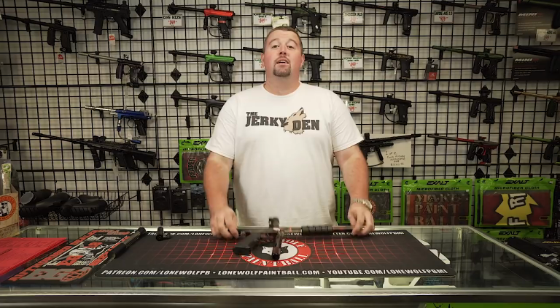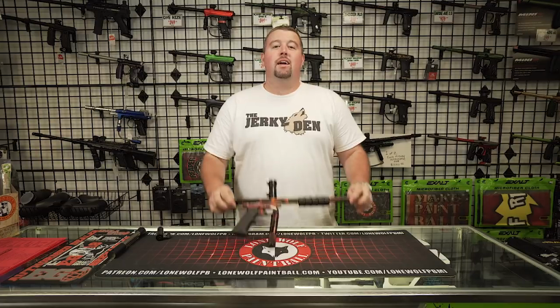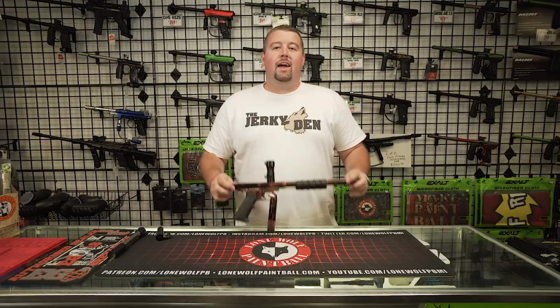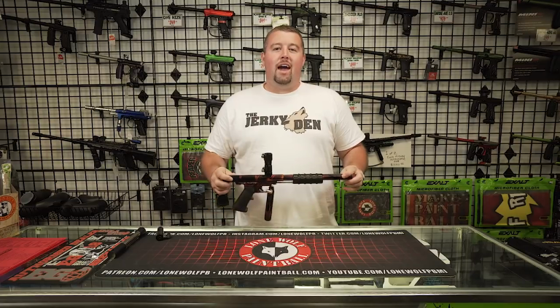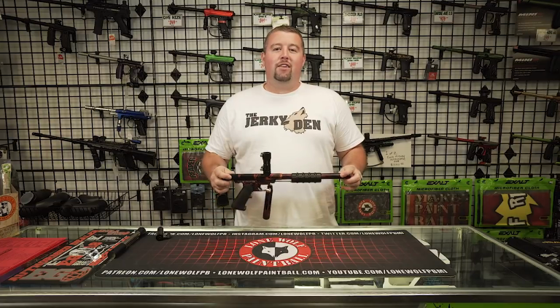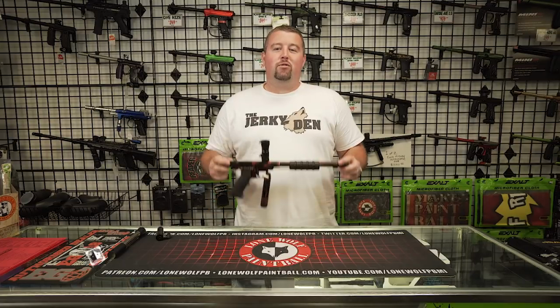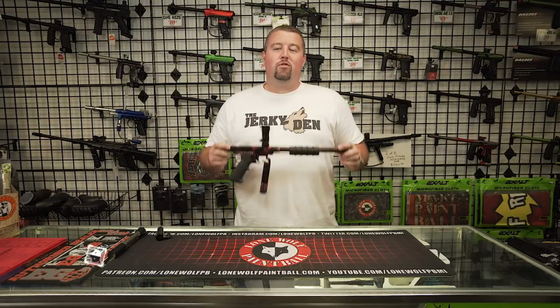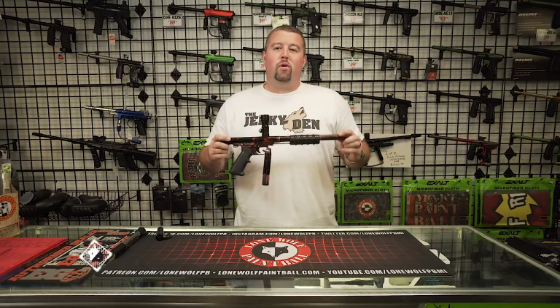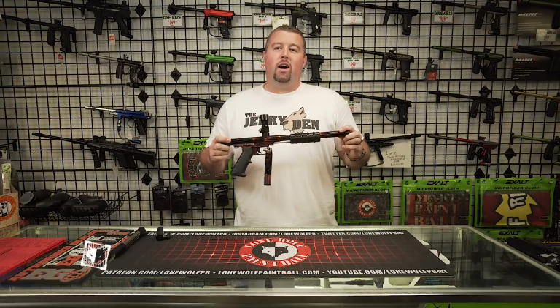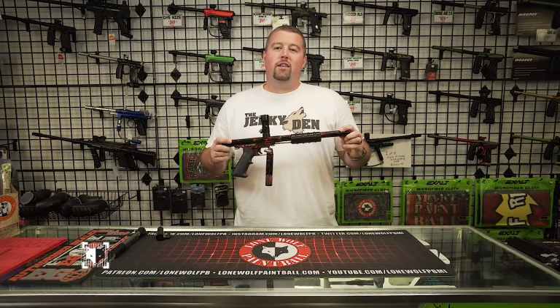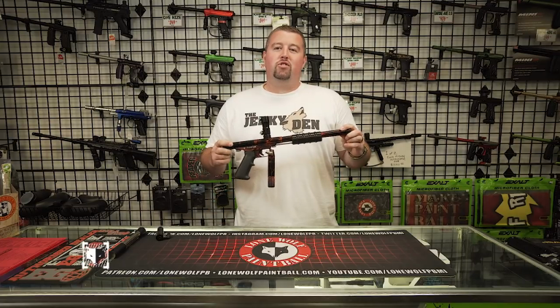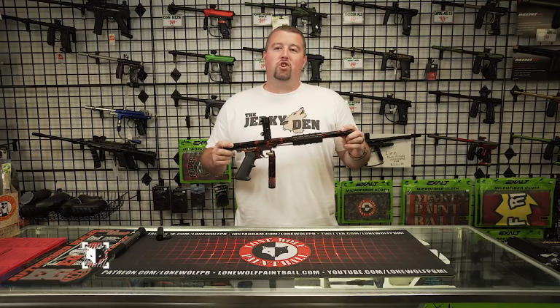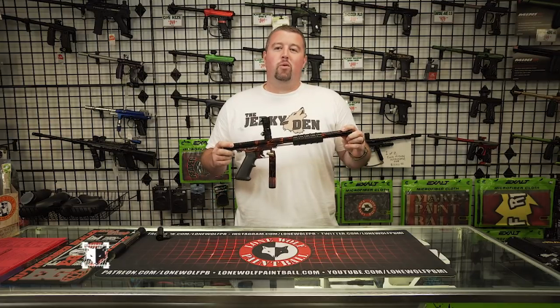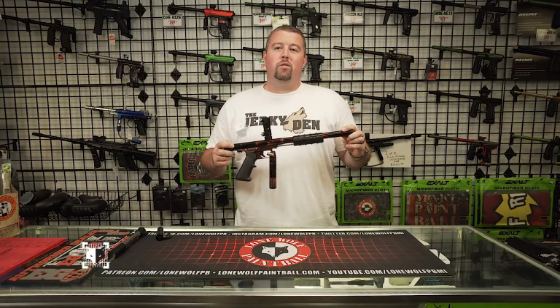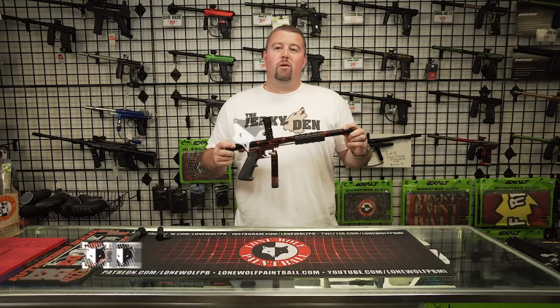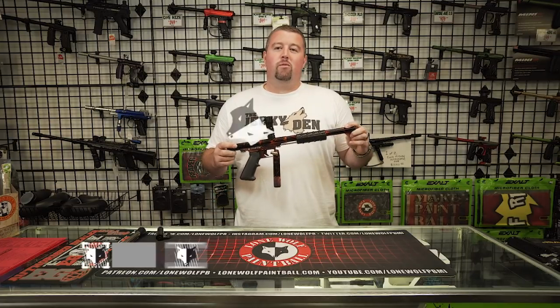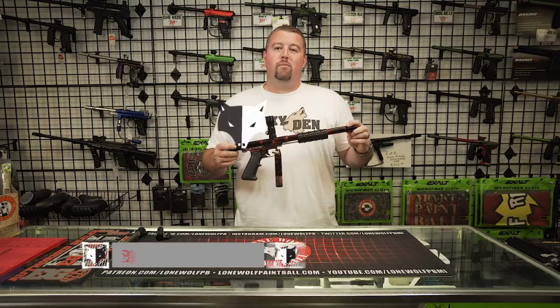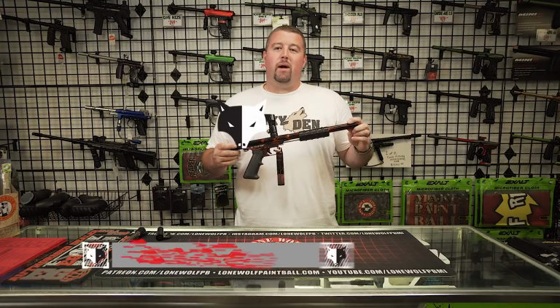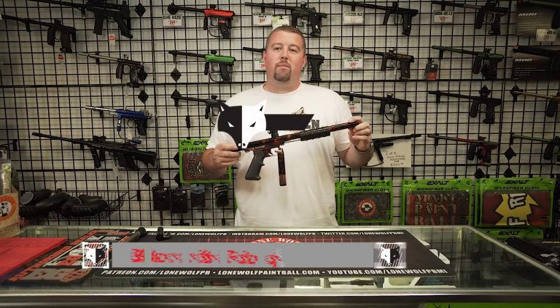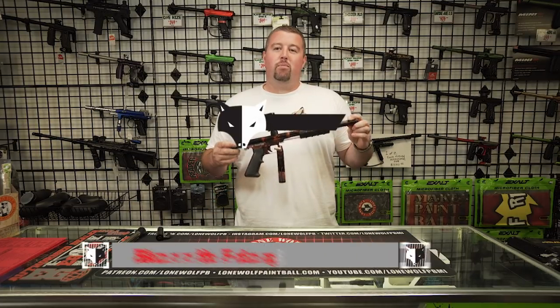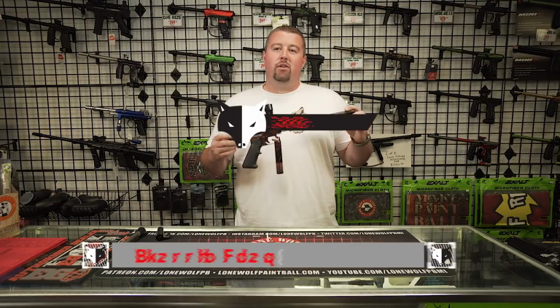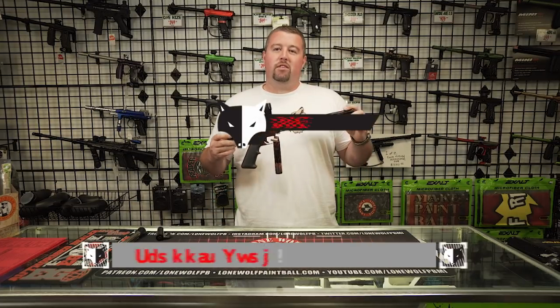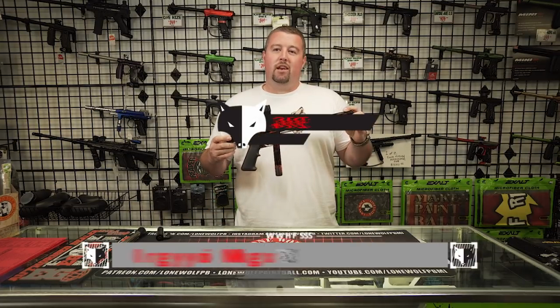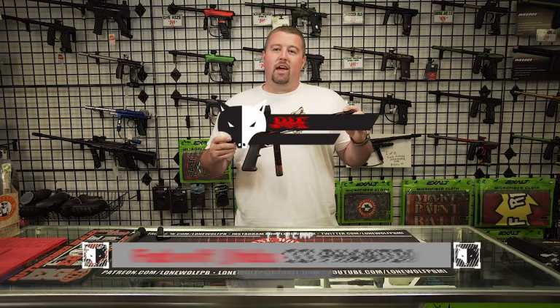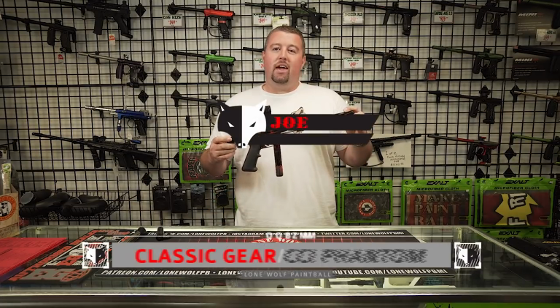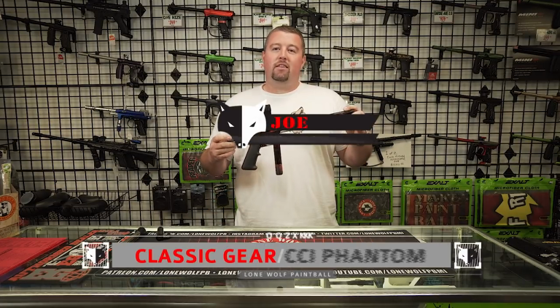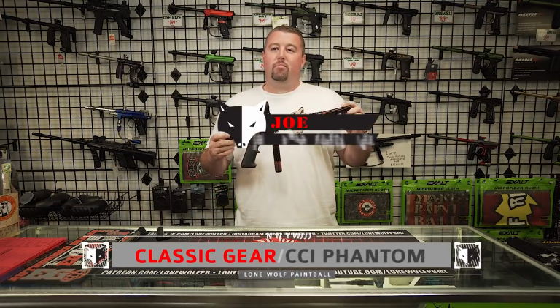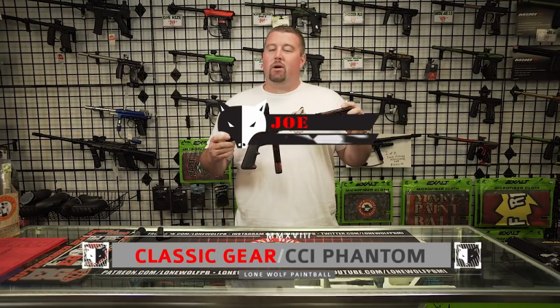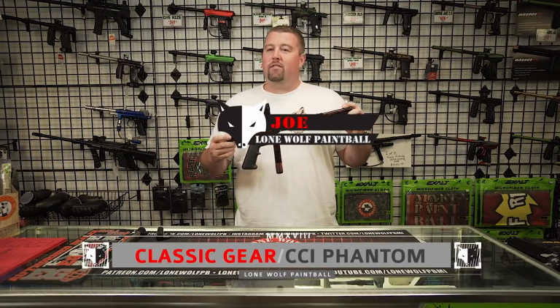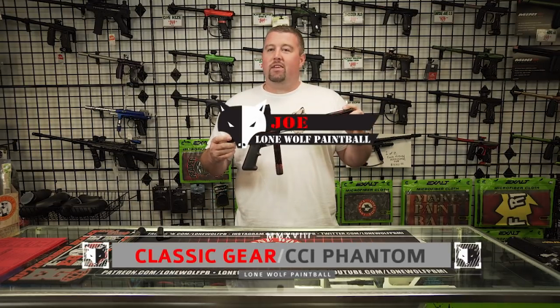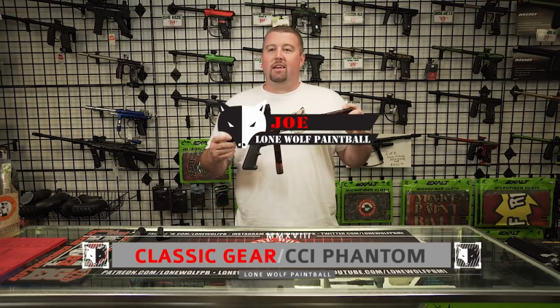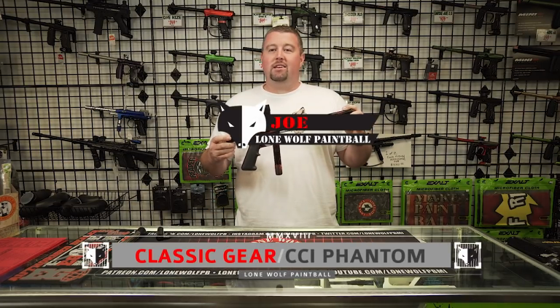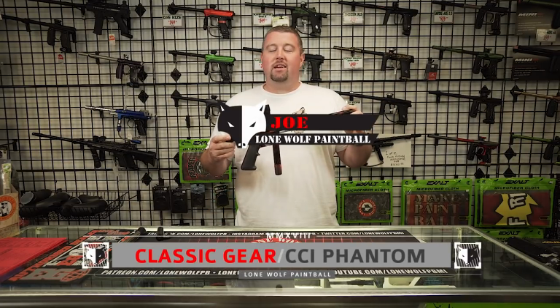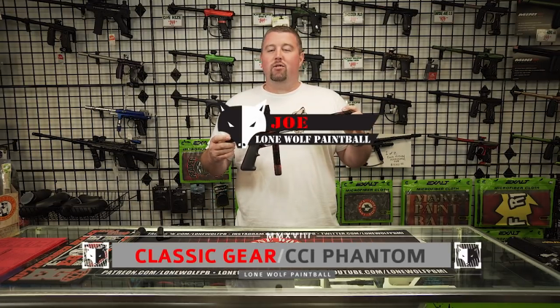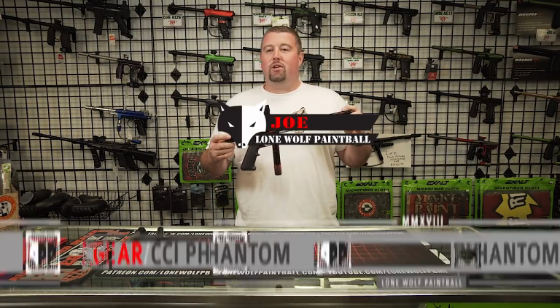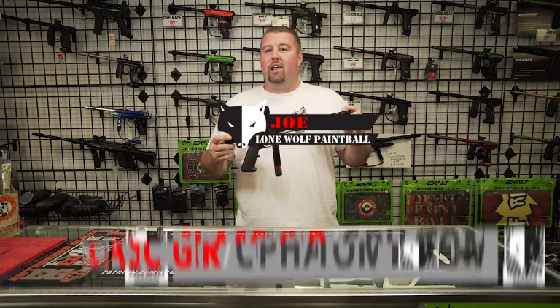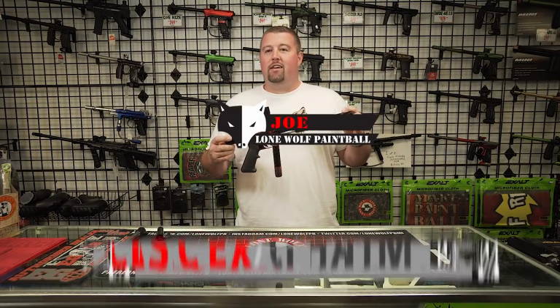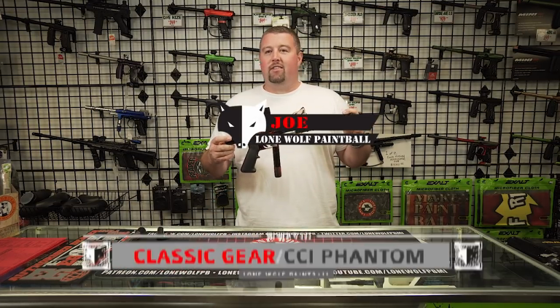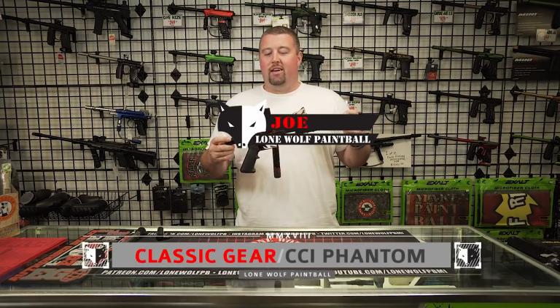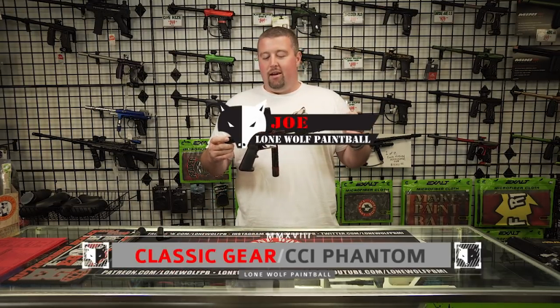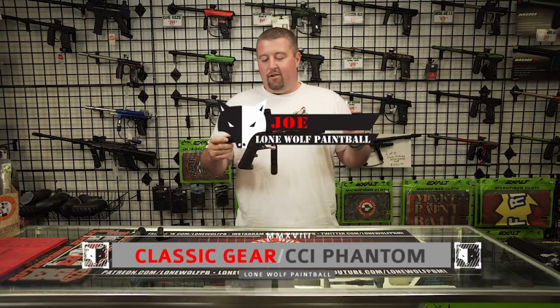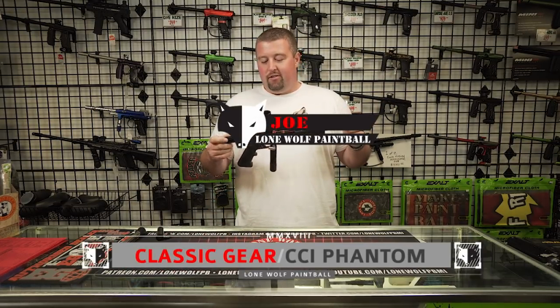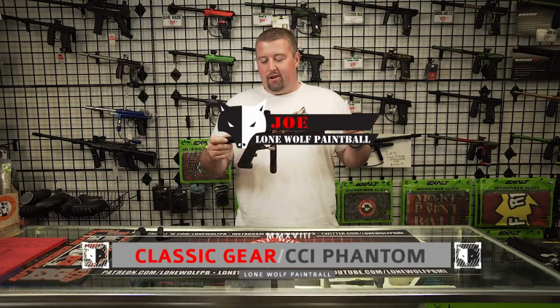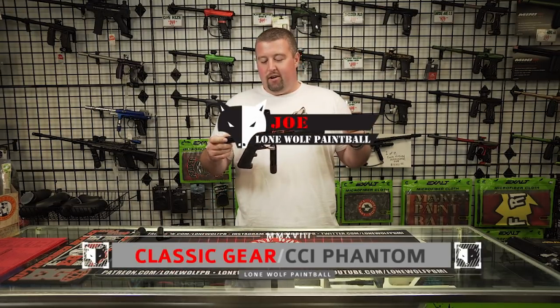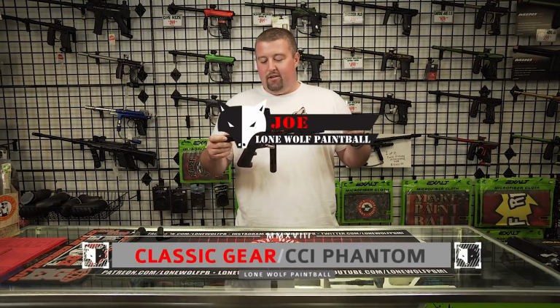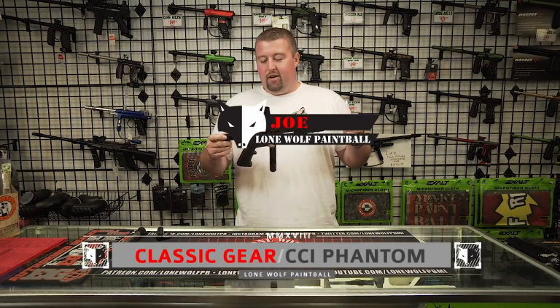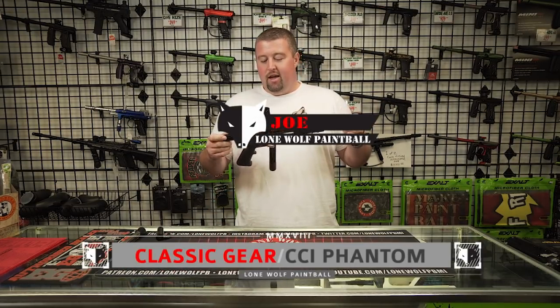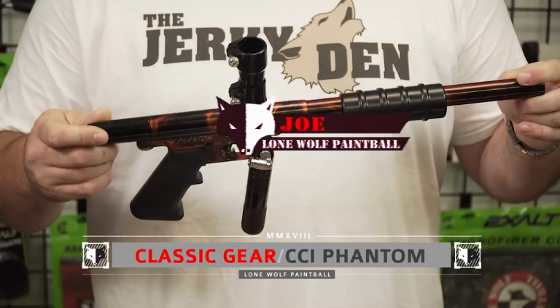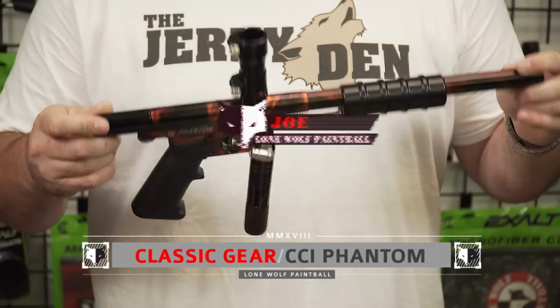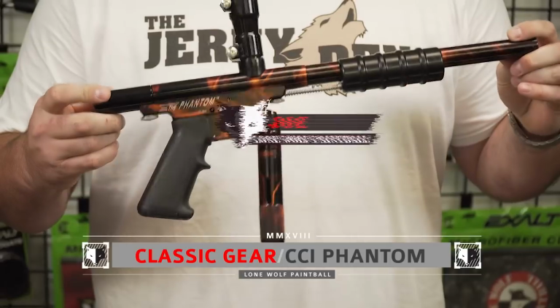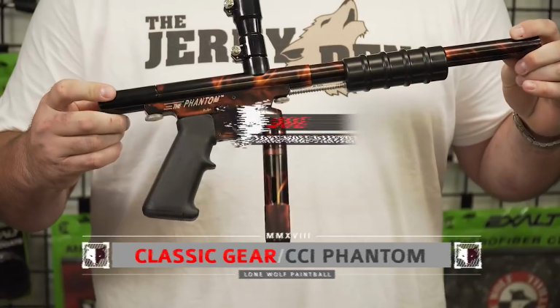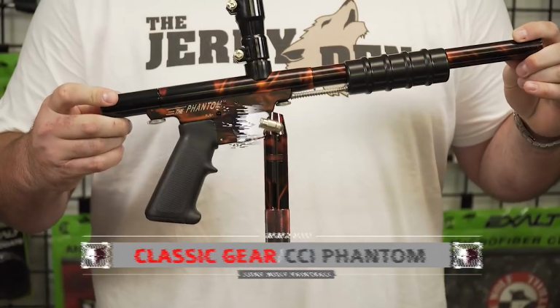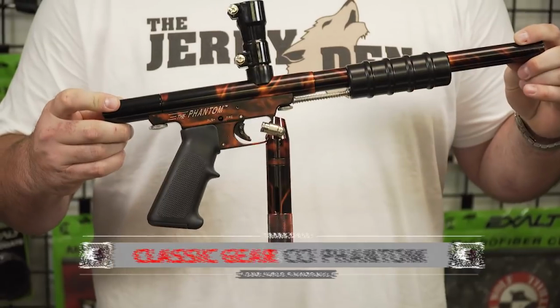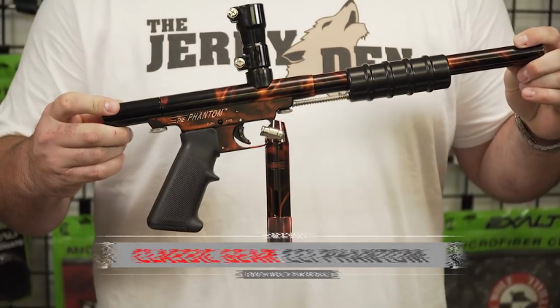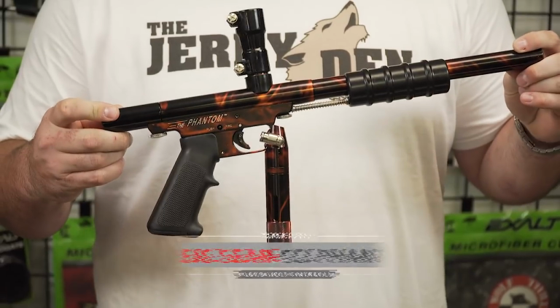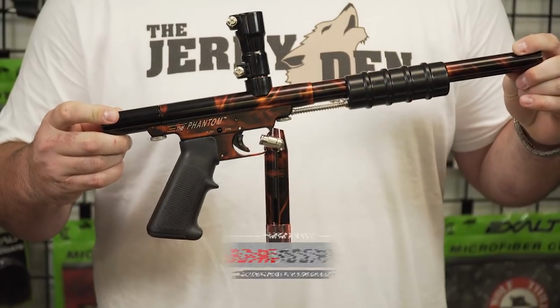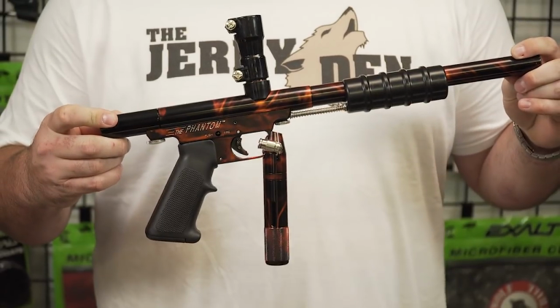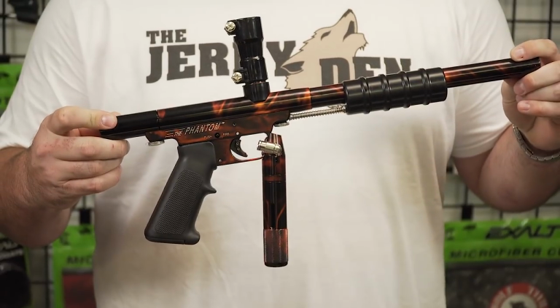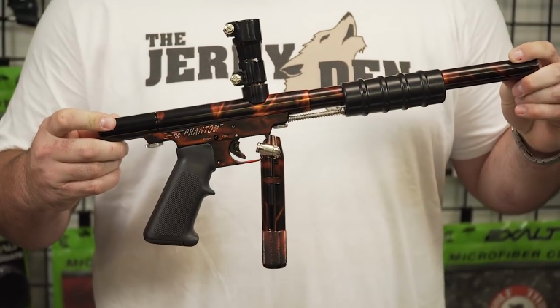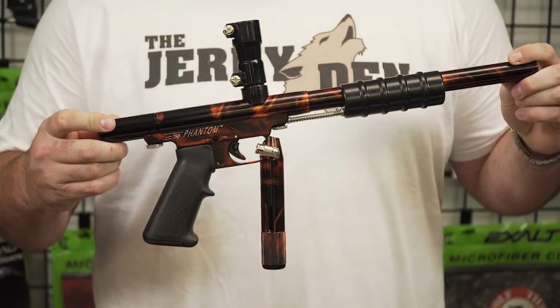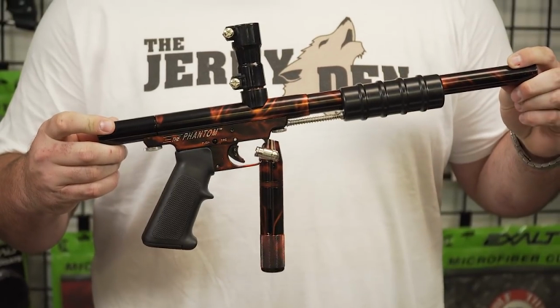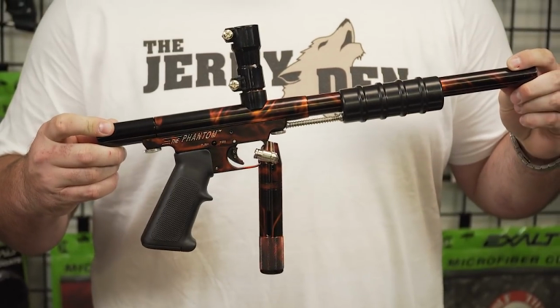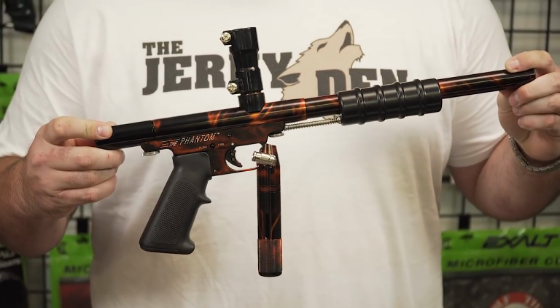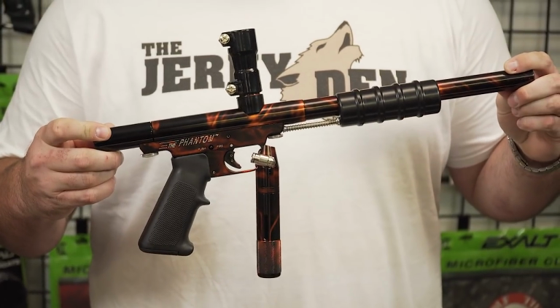Hey guys, what's going on? It's Joe with Lone Wolf Paintball, and today as part of the continued Classic Gear series I'm going to go over my CCI Phantom.